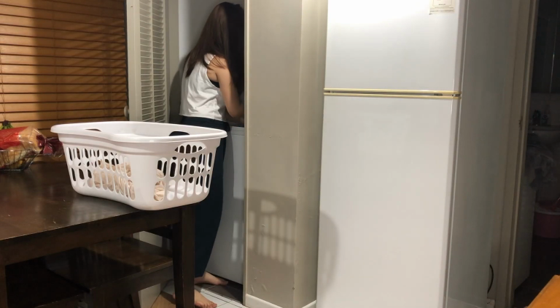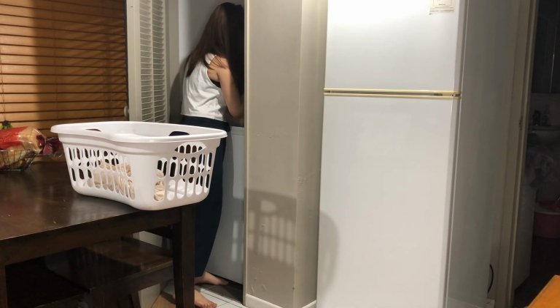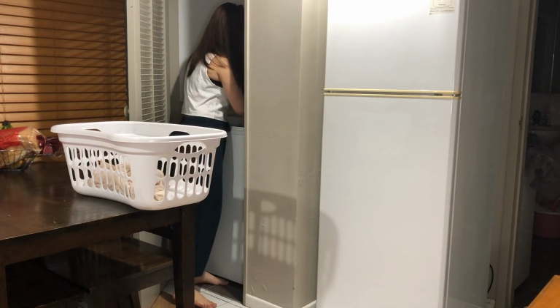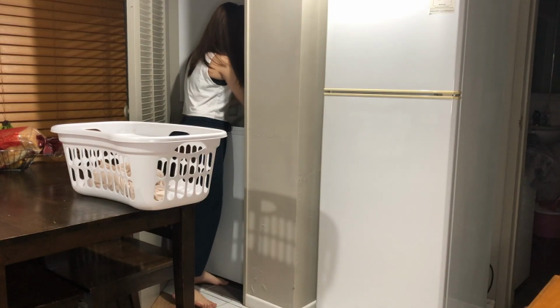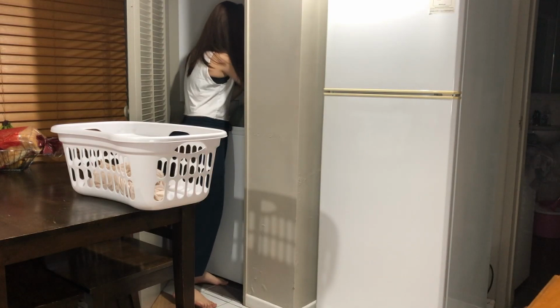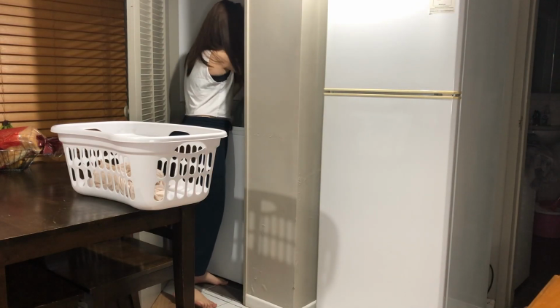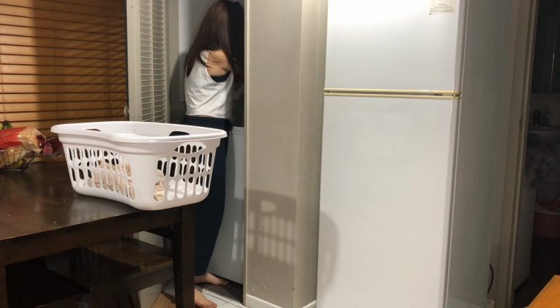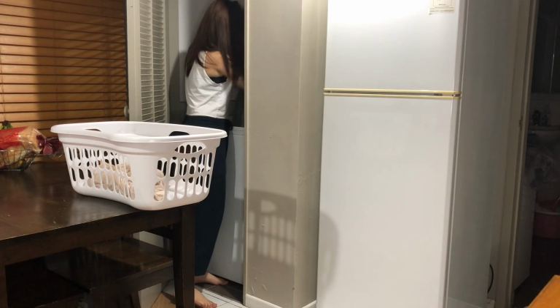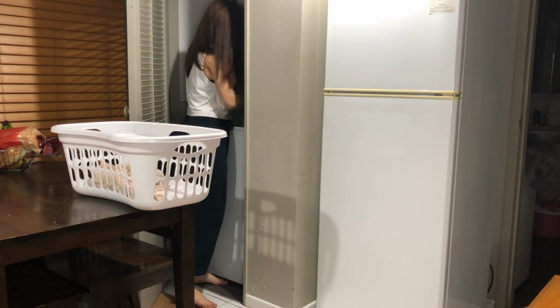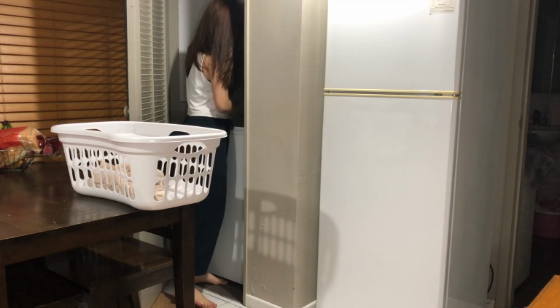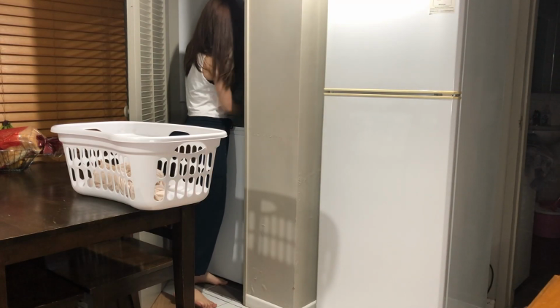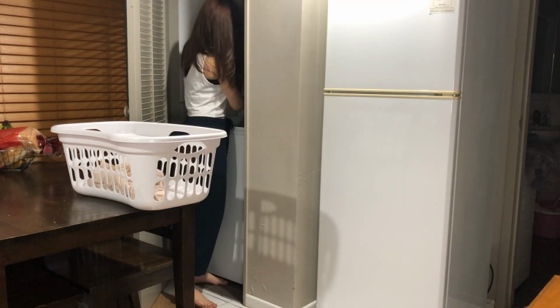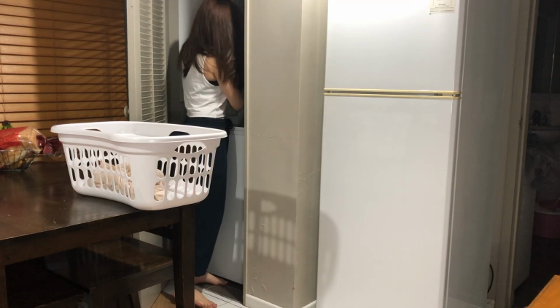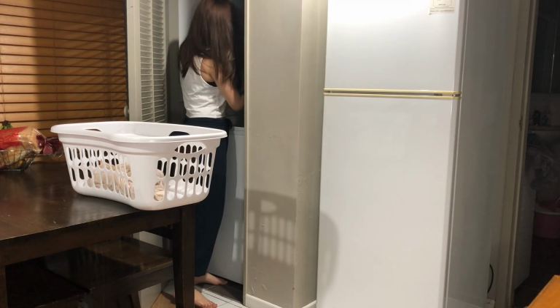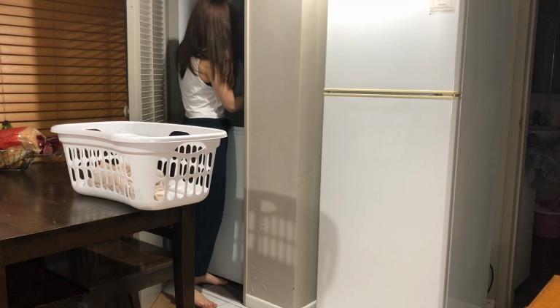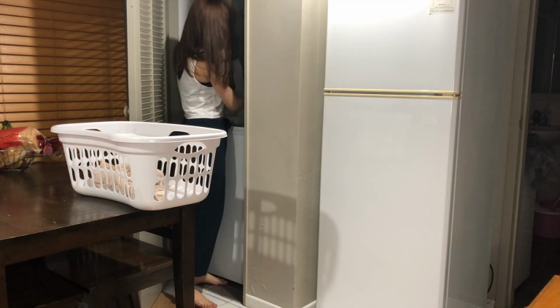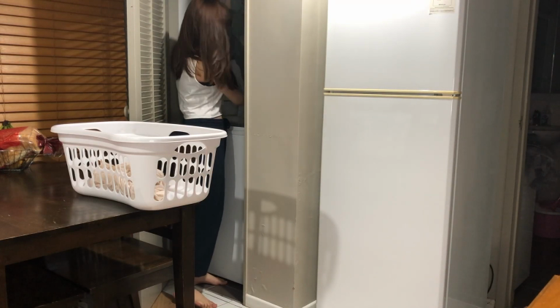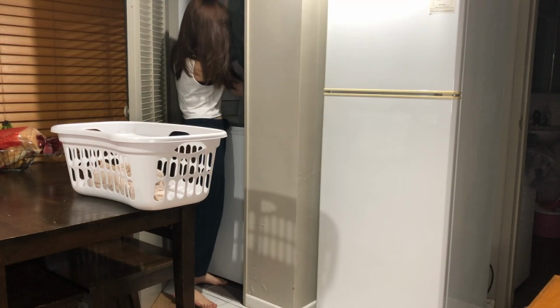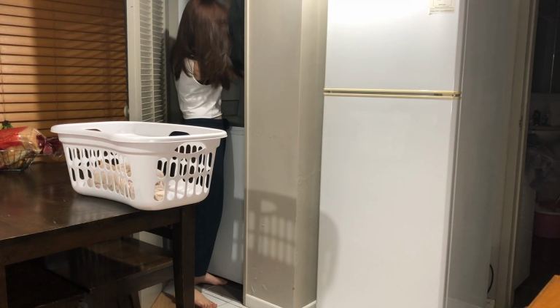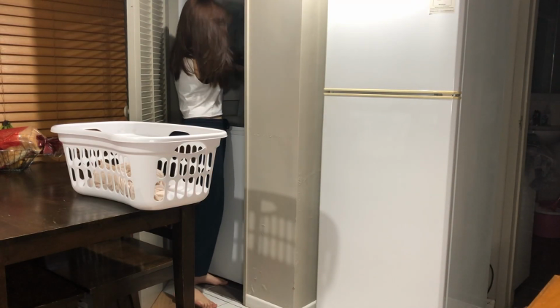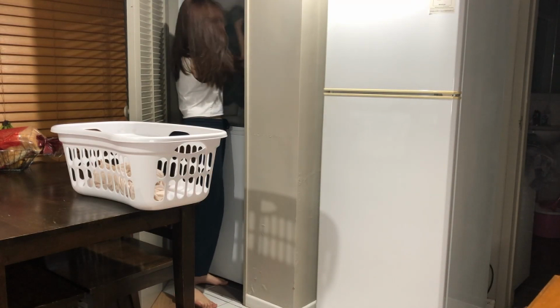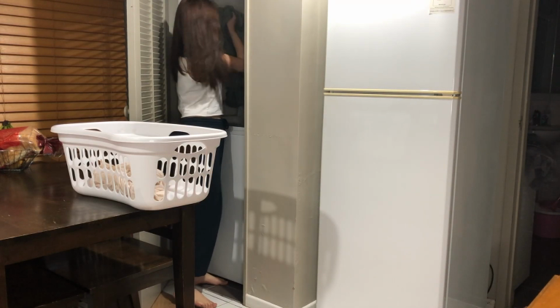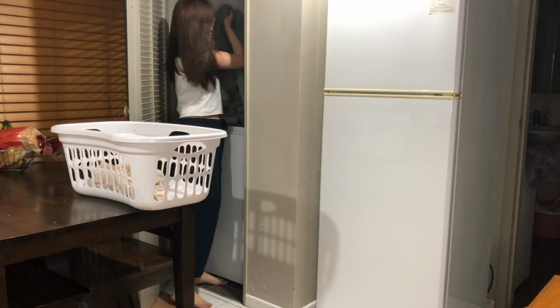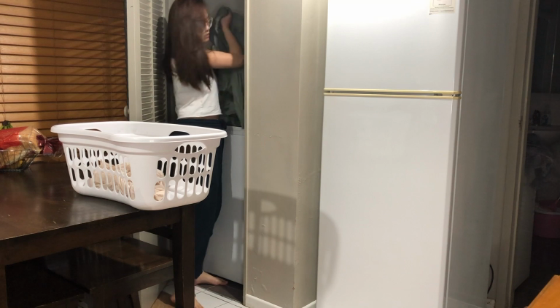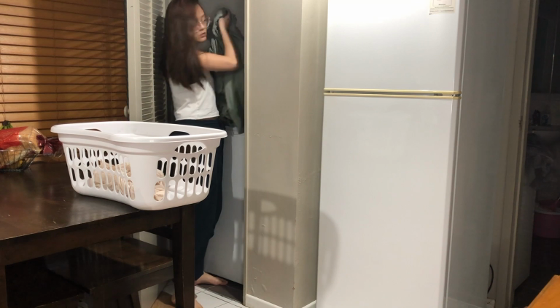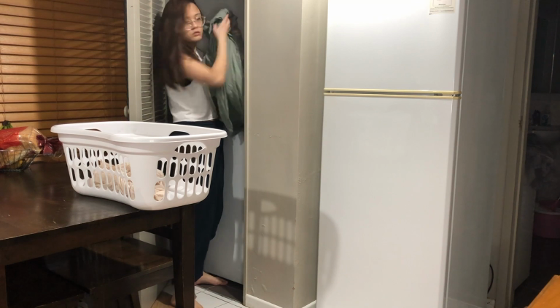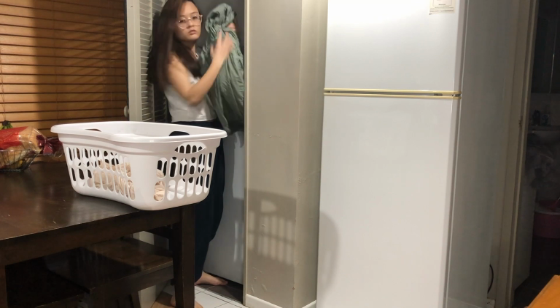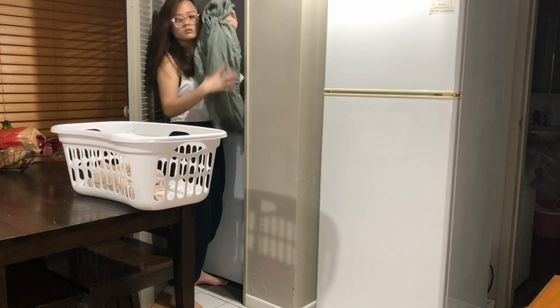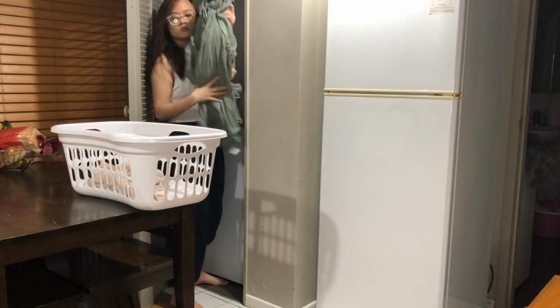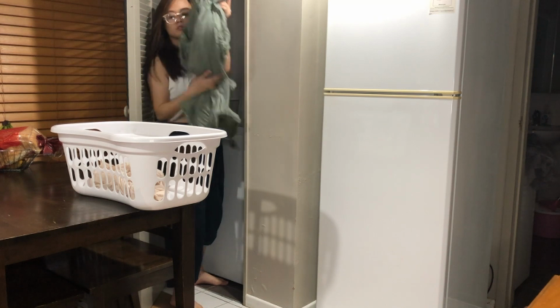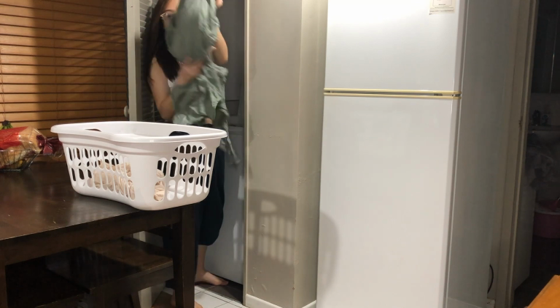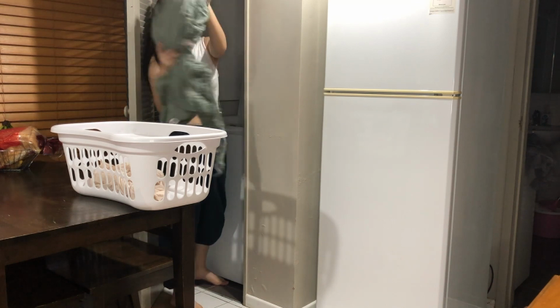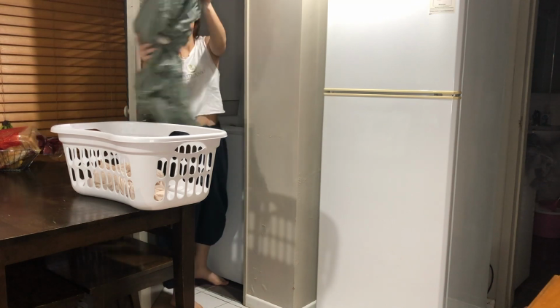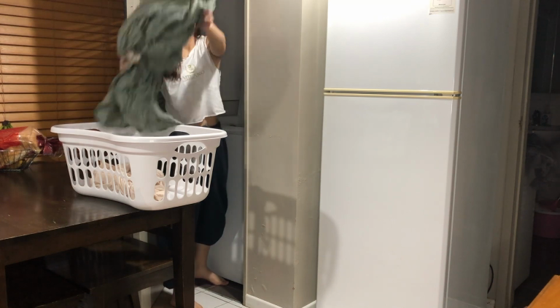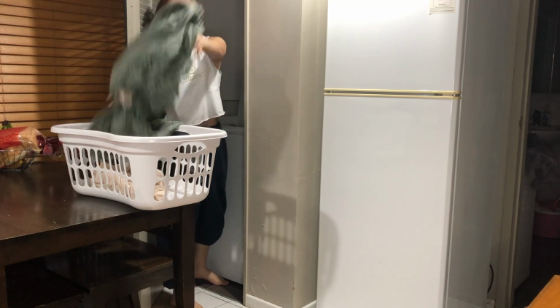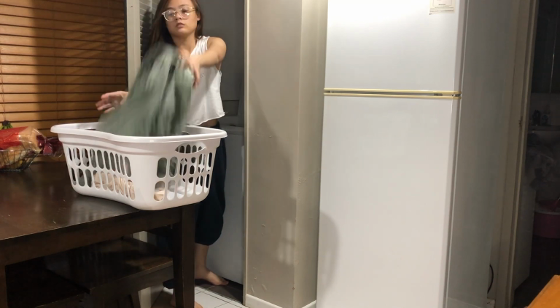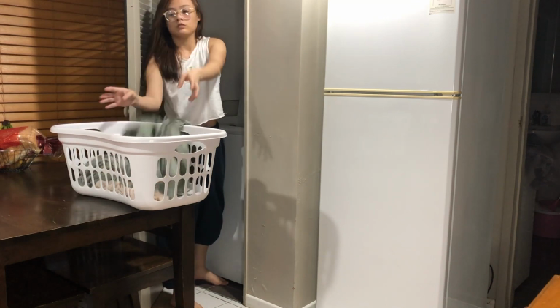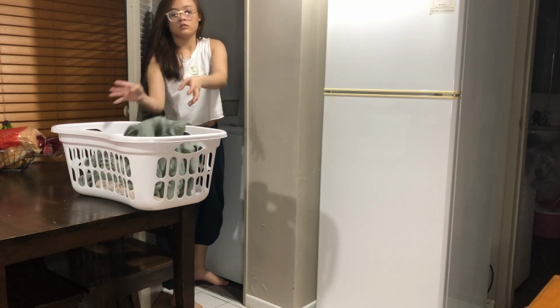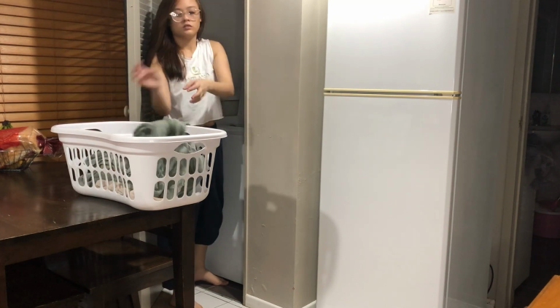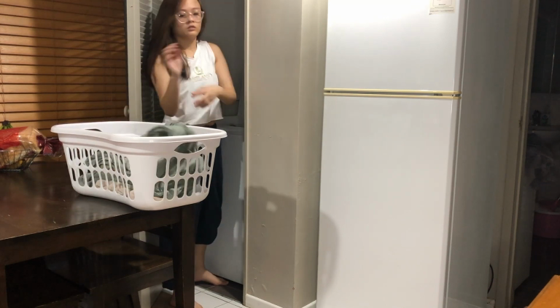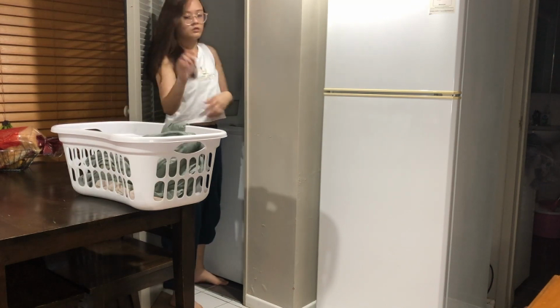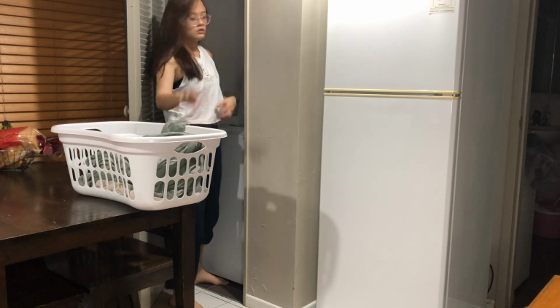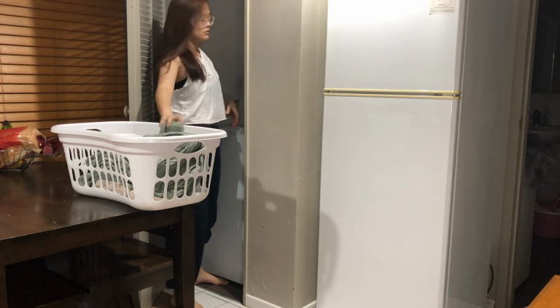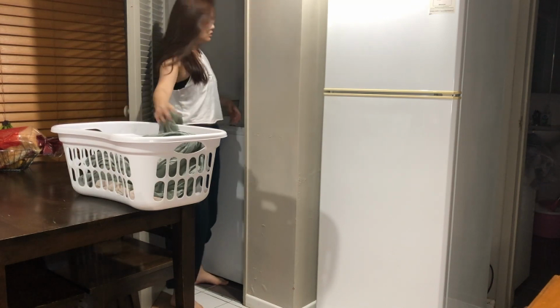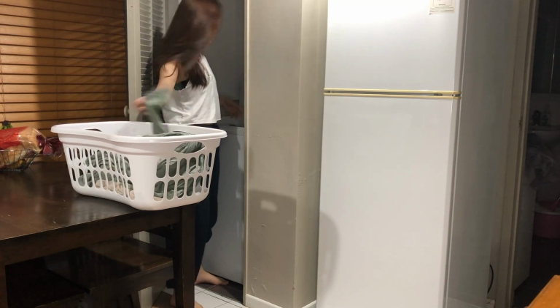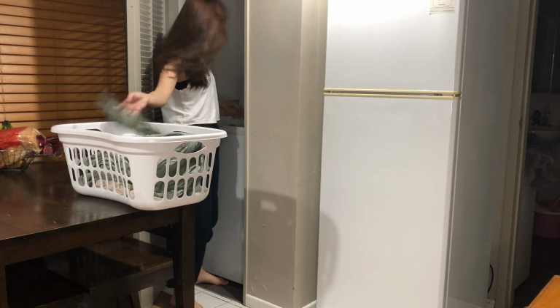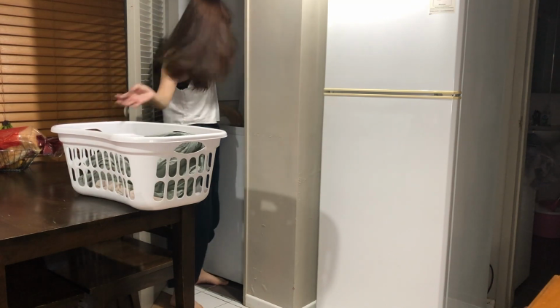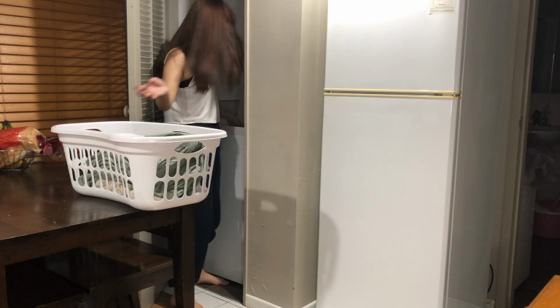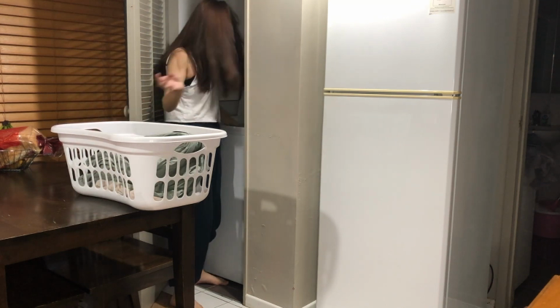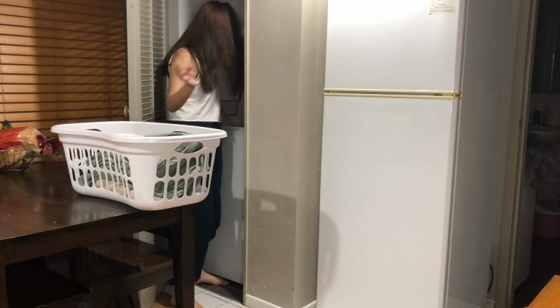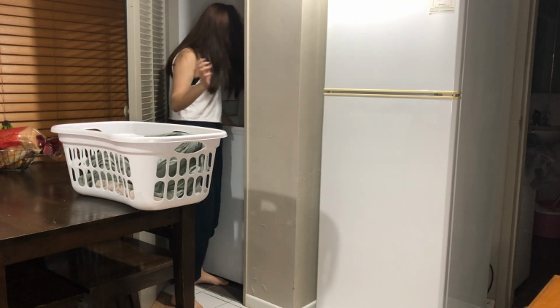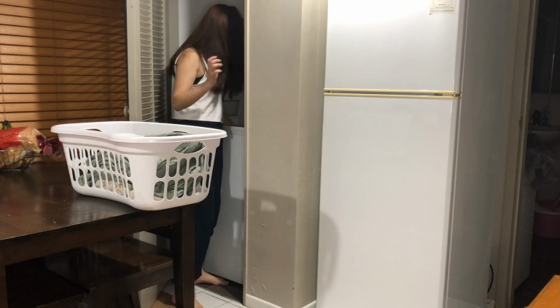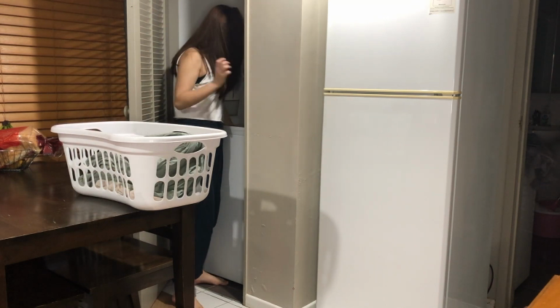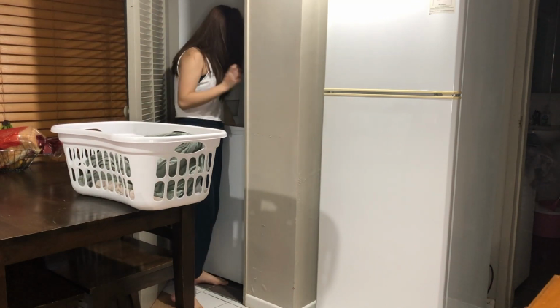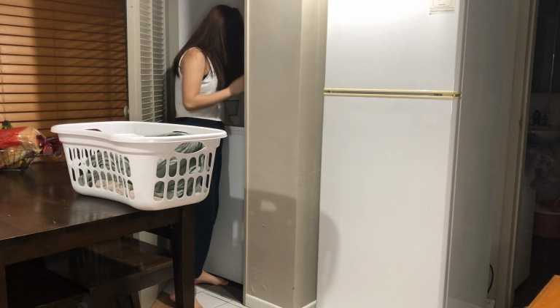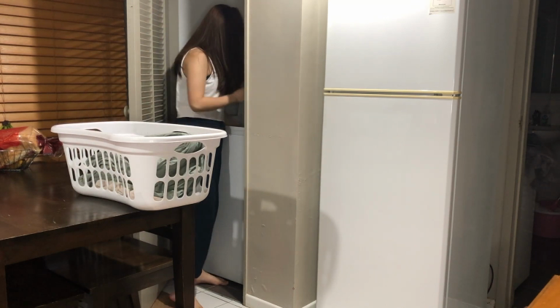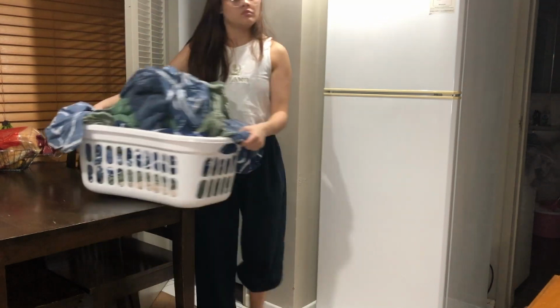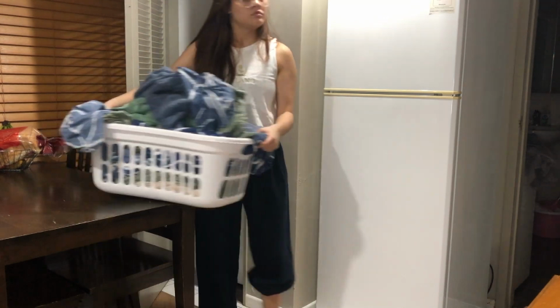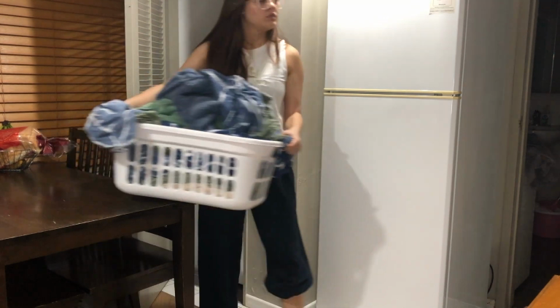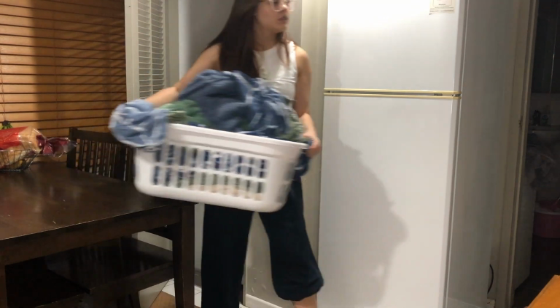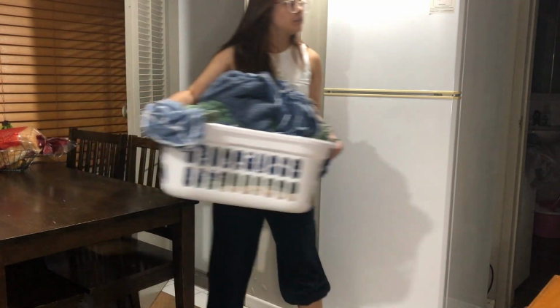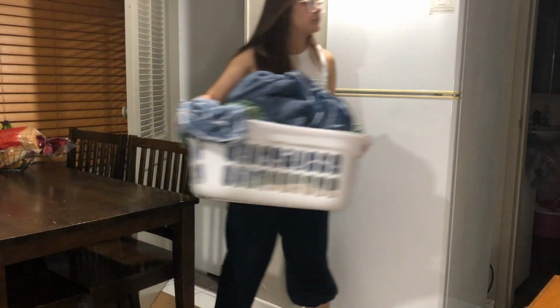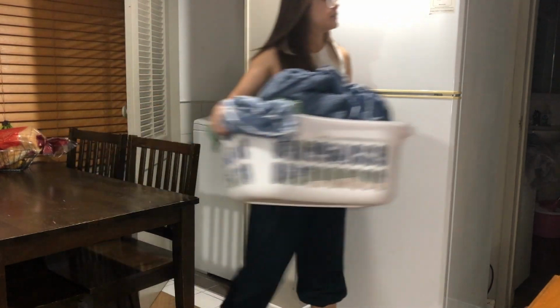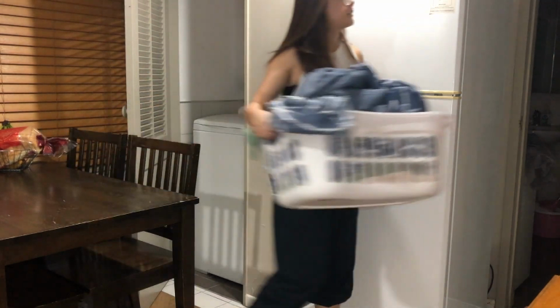To end the day, I'm going to put these sheets in the dryer and then fold the dried blankets and keep them in the closet.